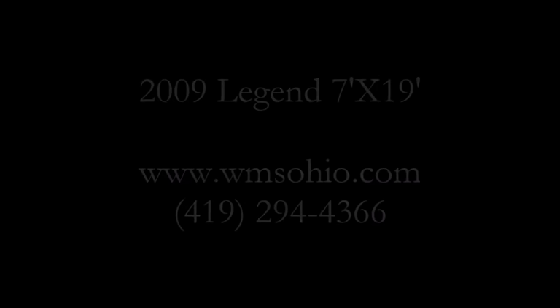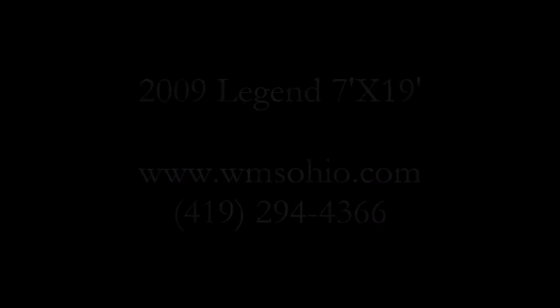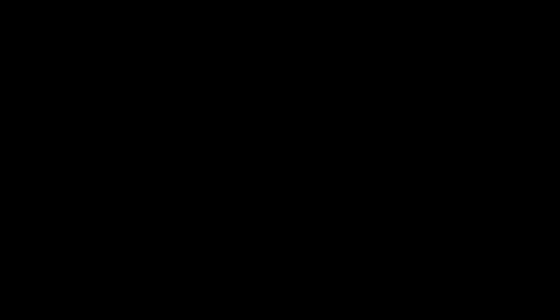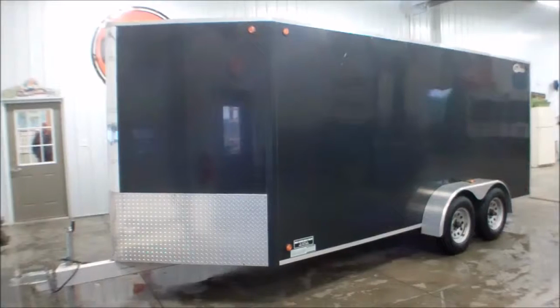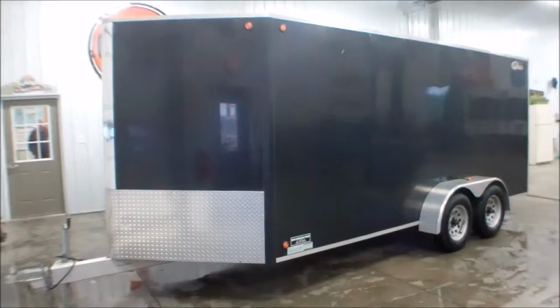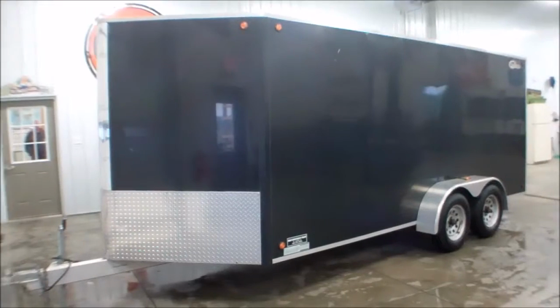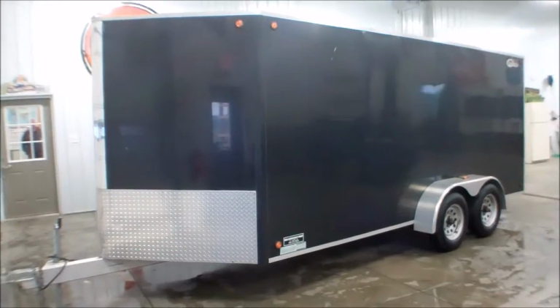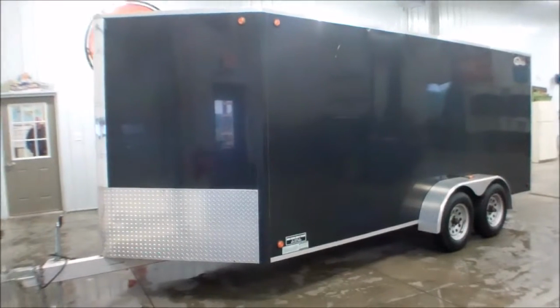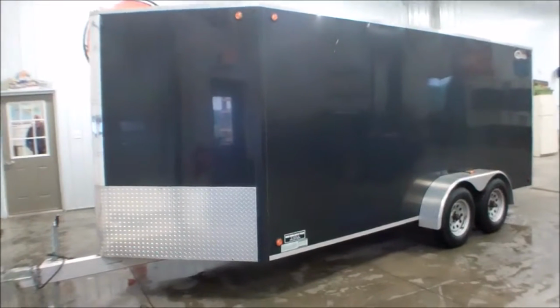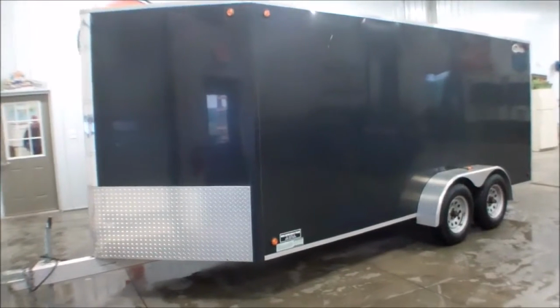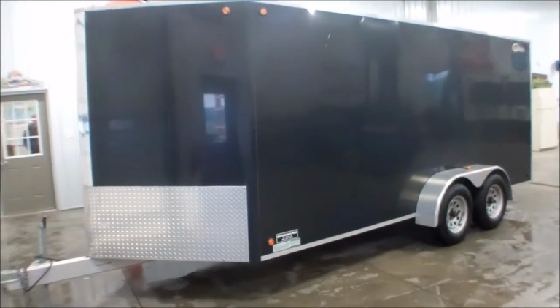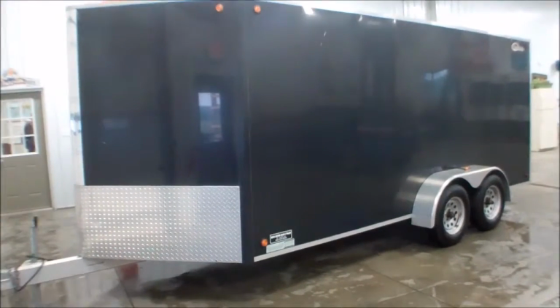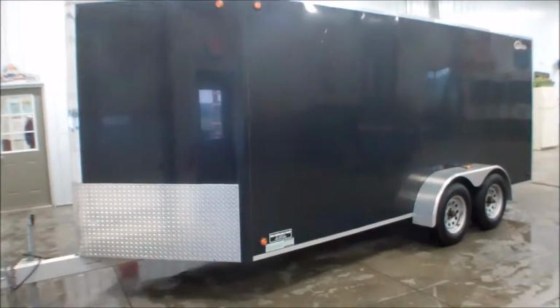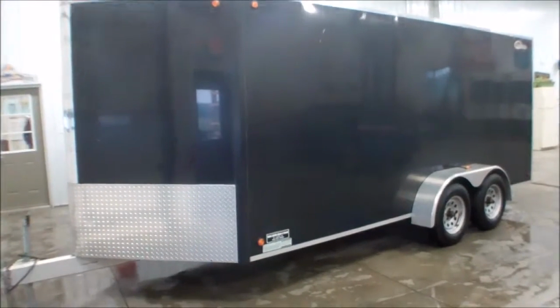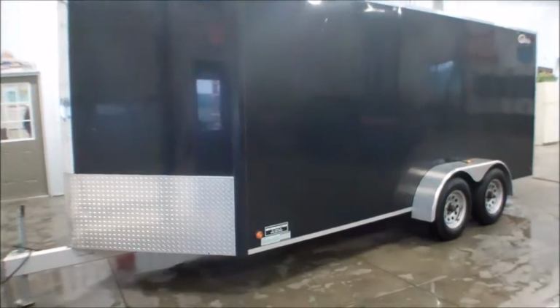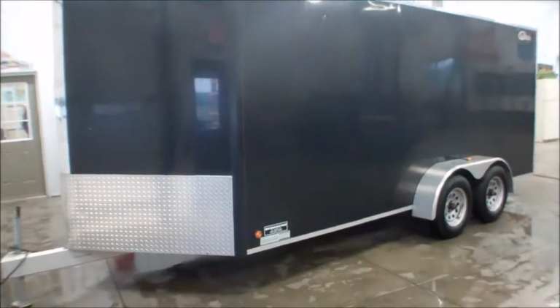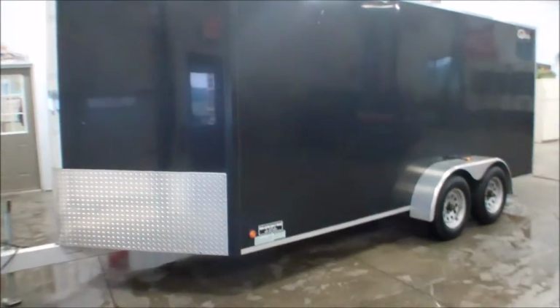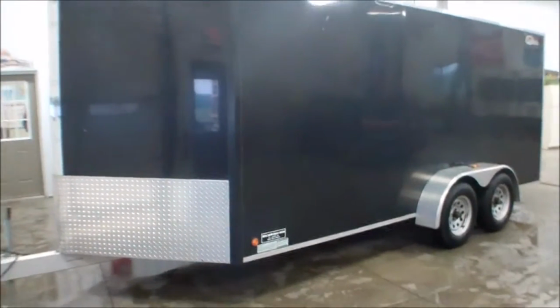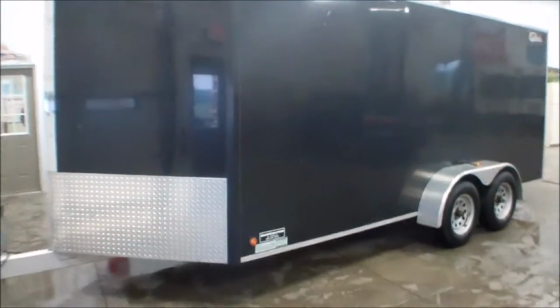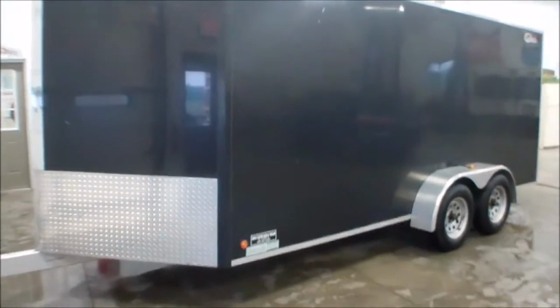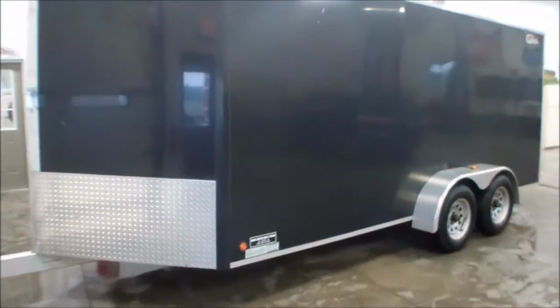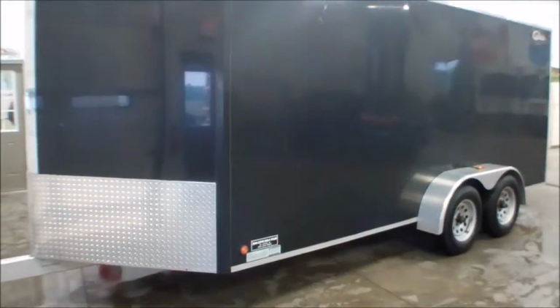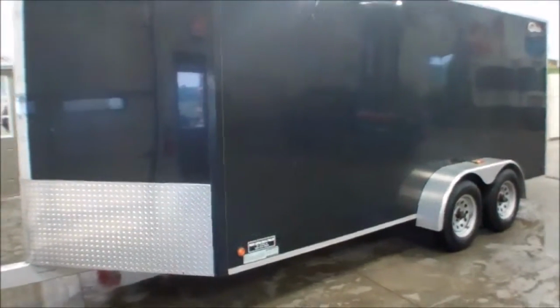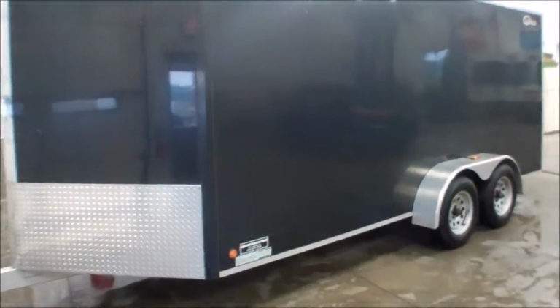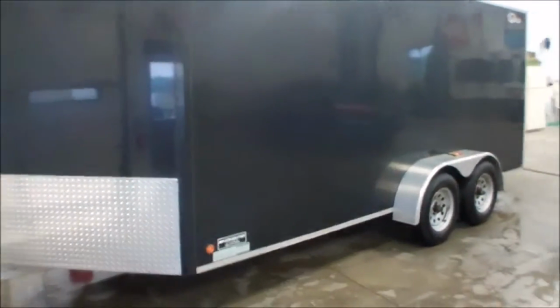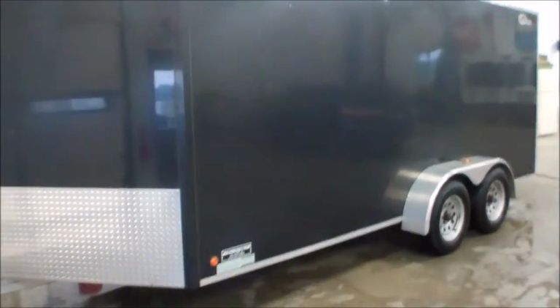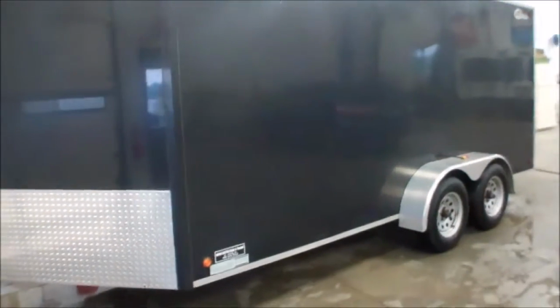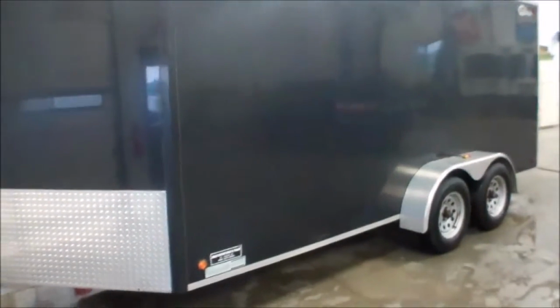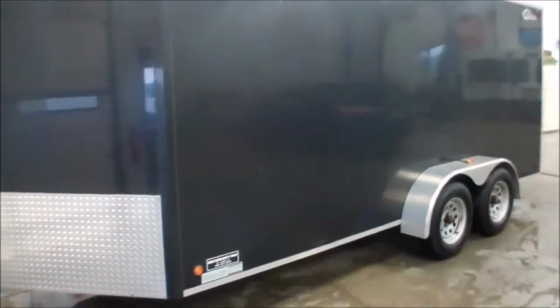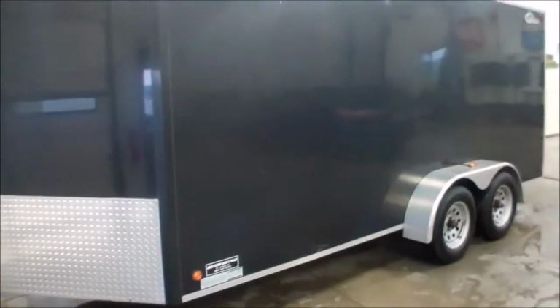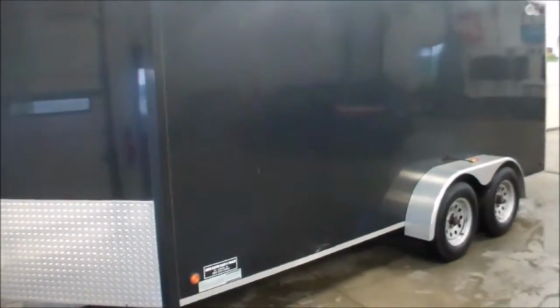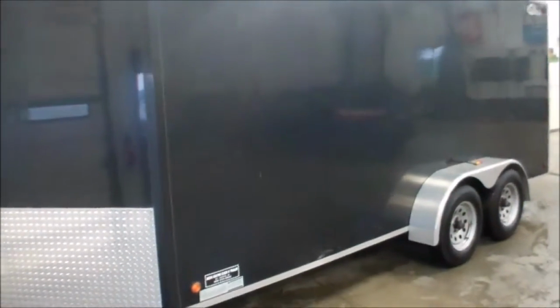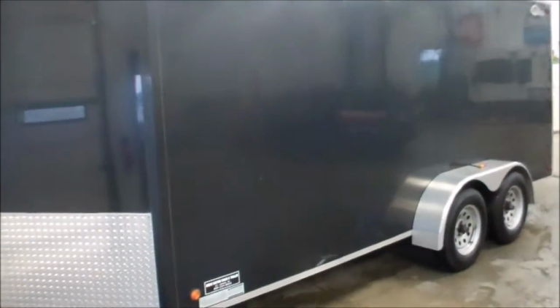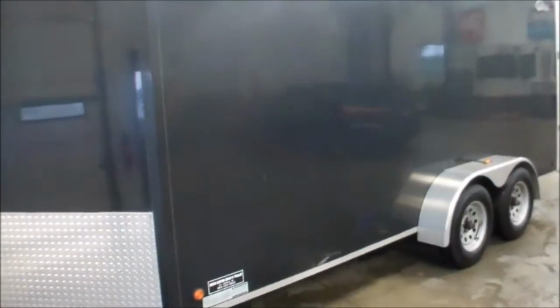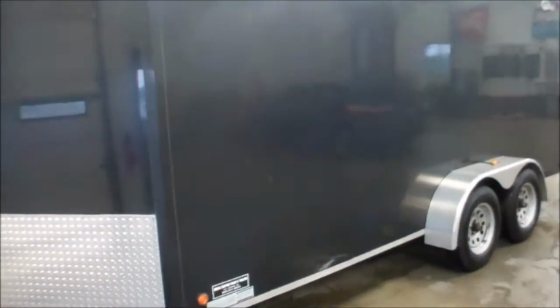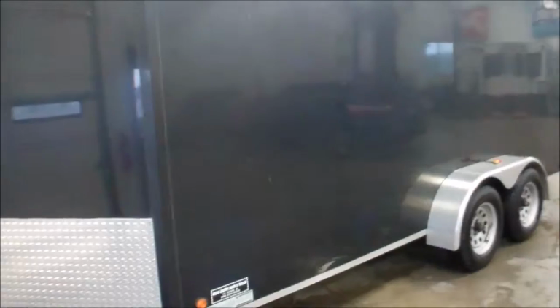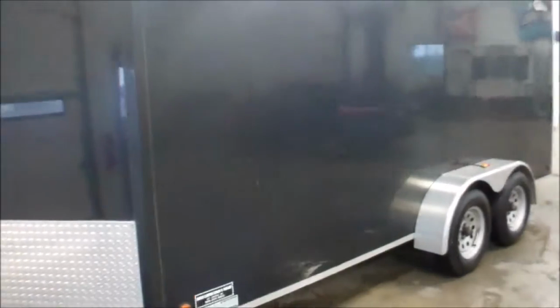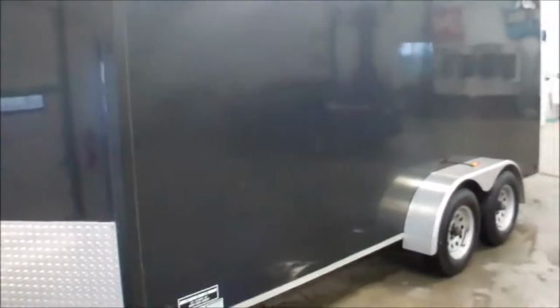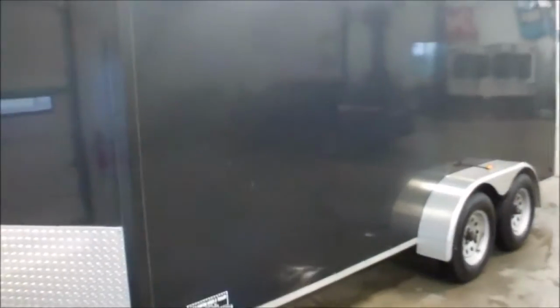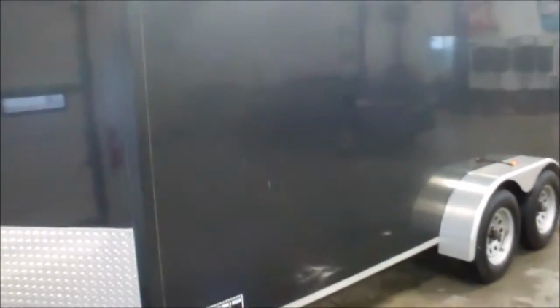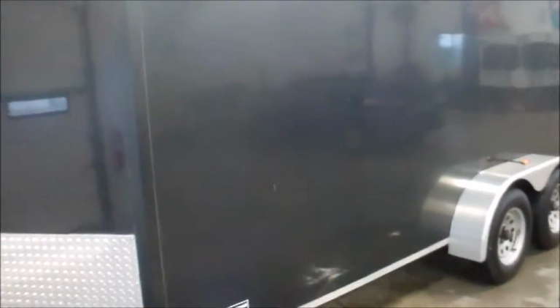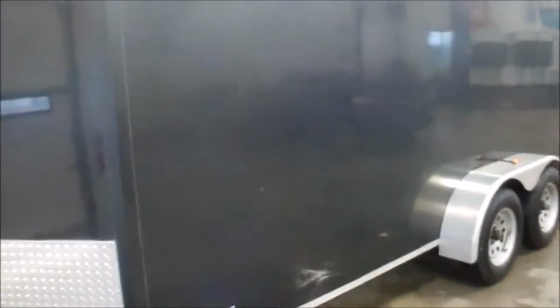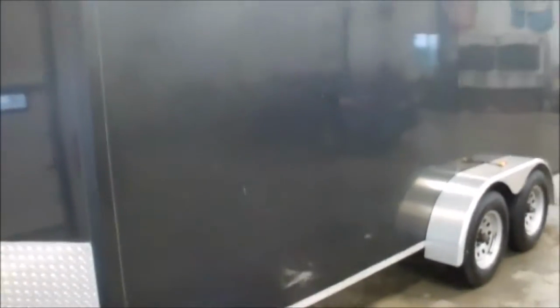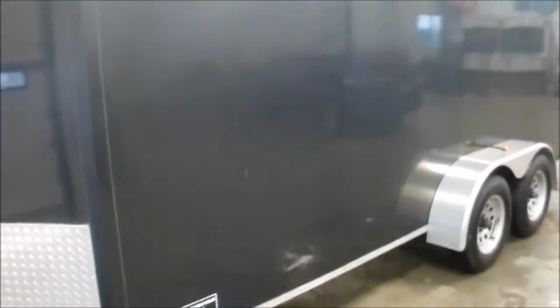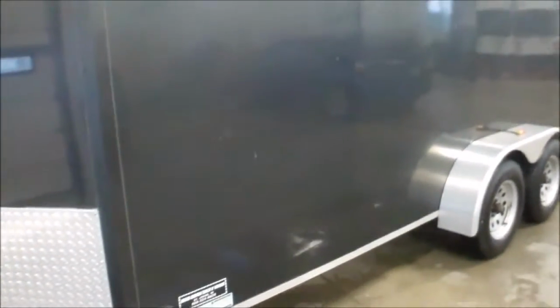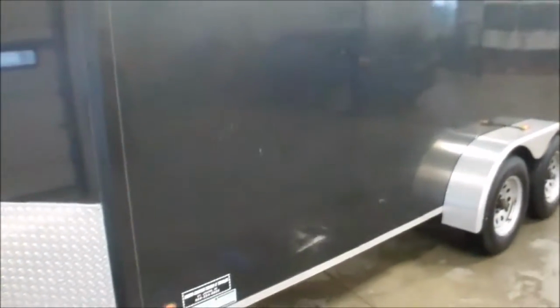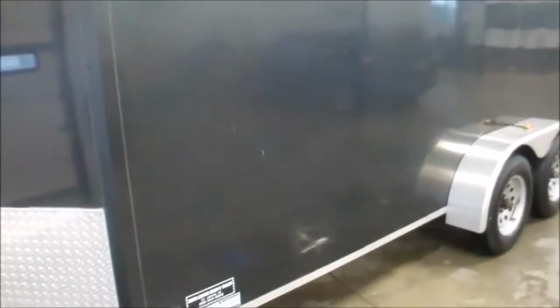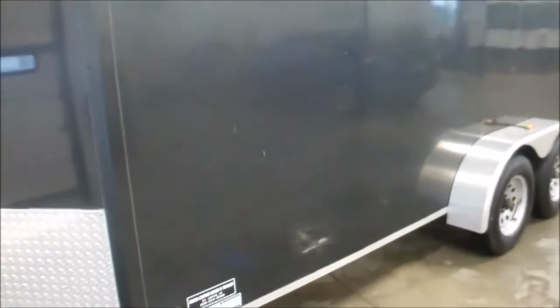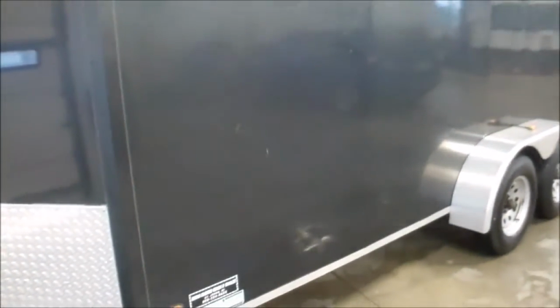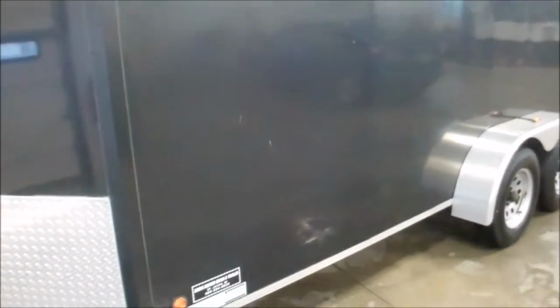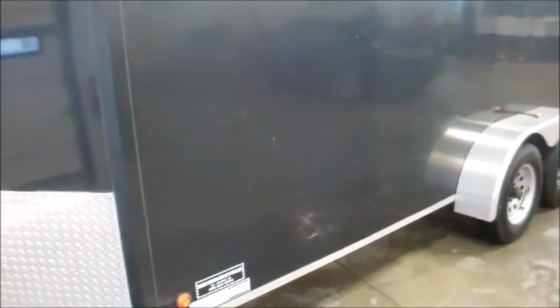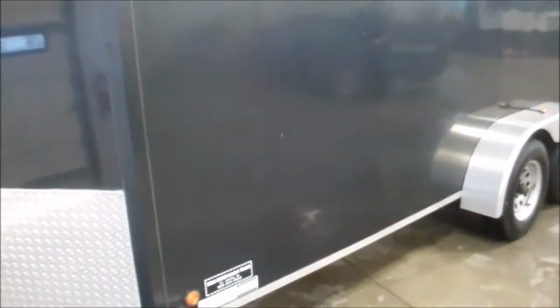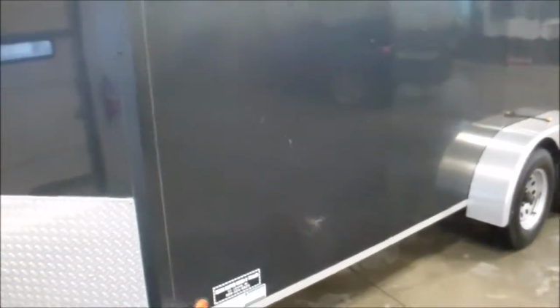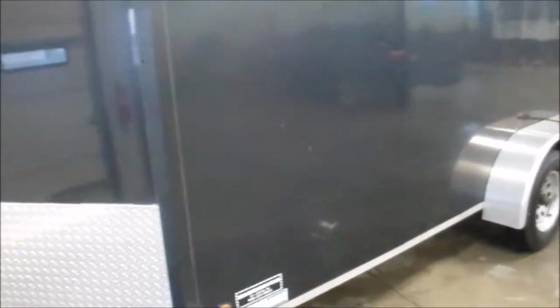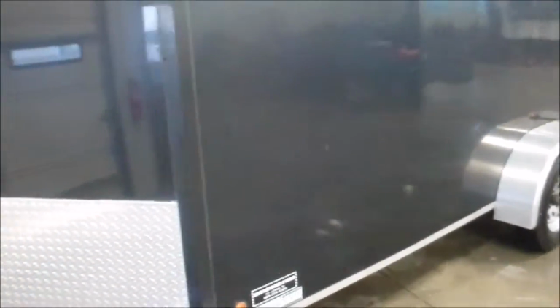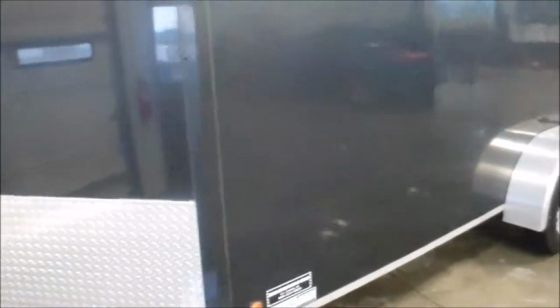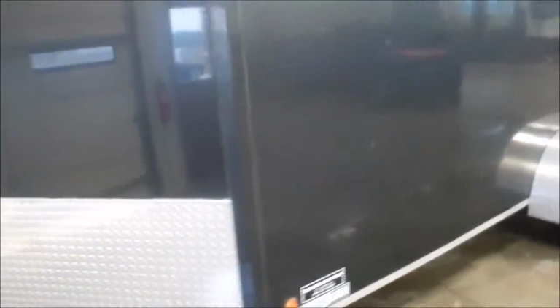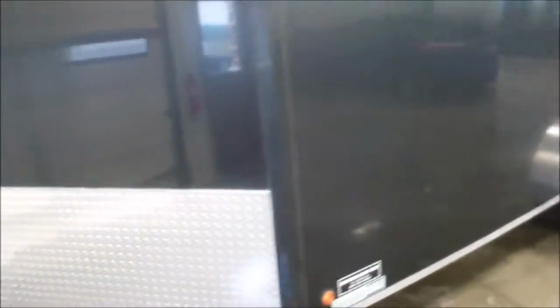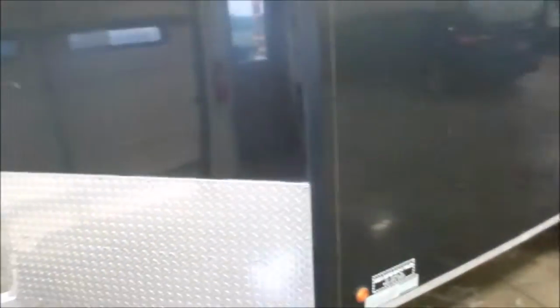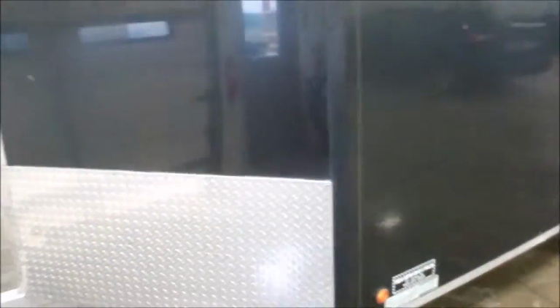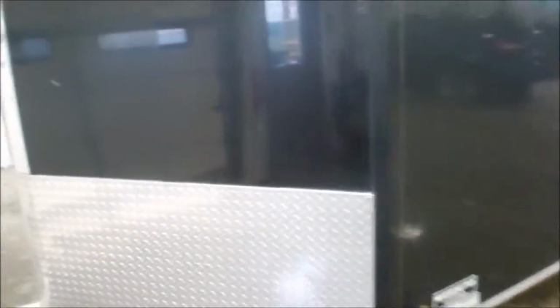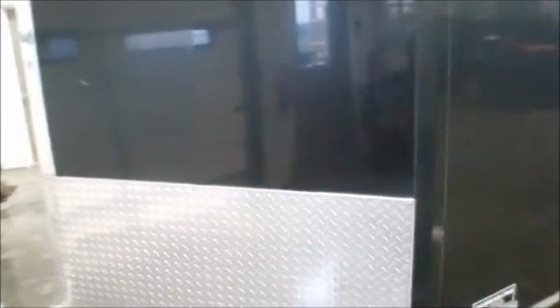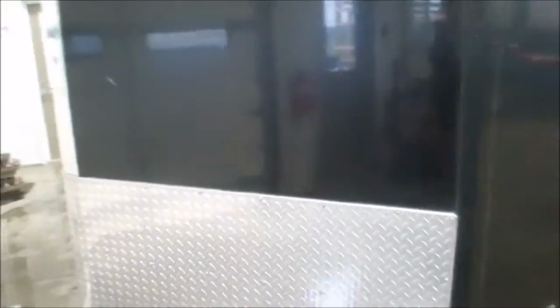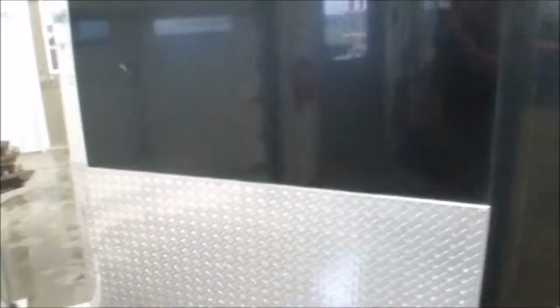Hi, this is Bailey here at WMSOhio.com. The 2009 Legend Enclosed Trailer.